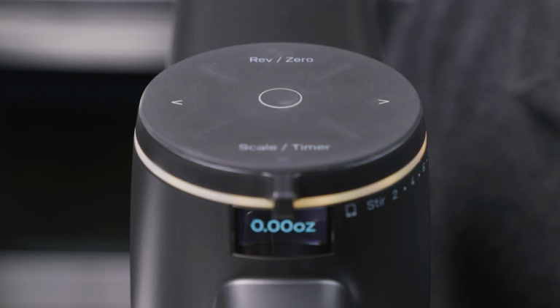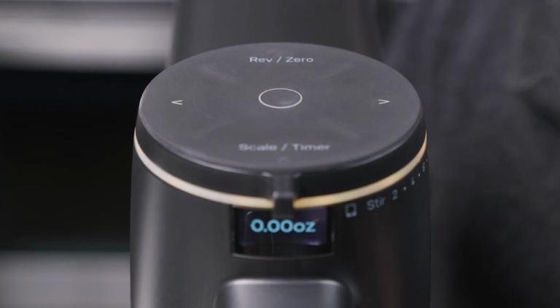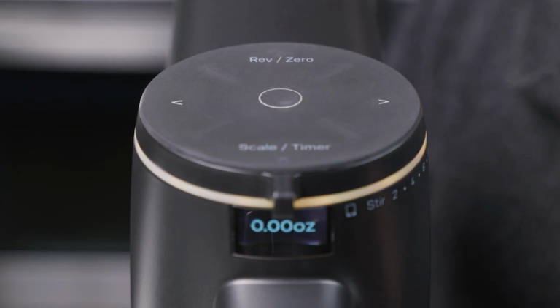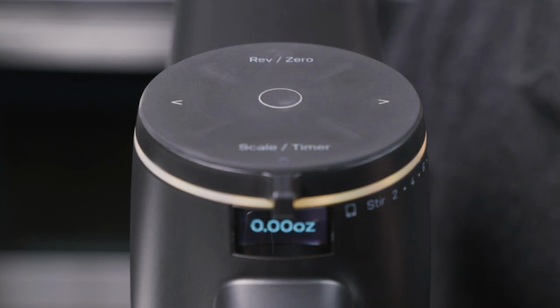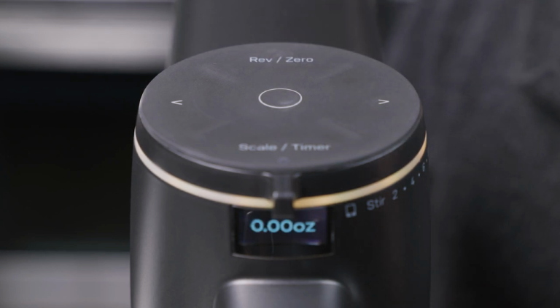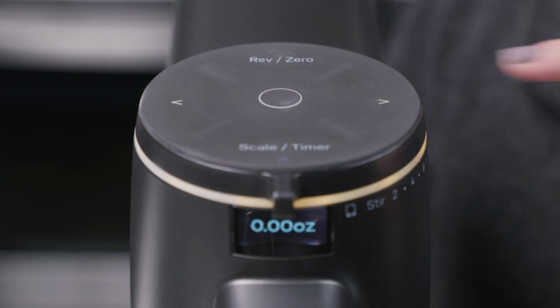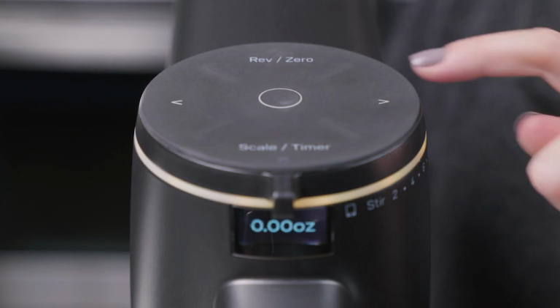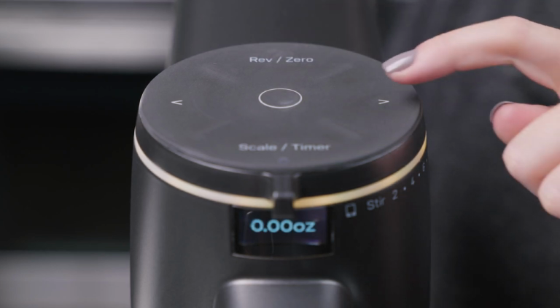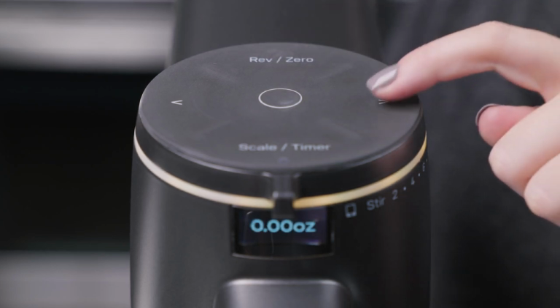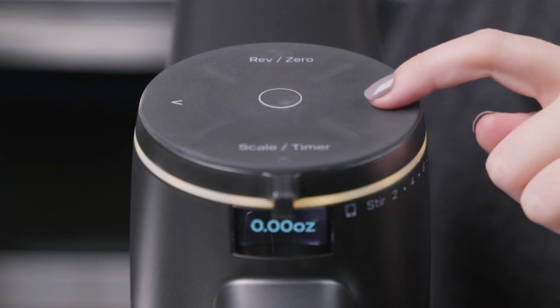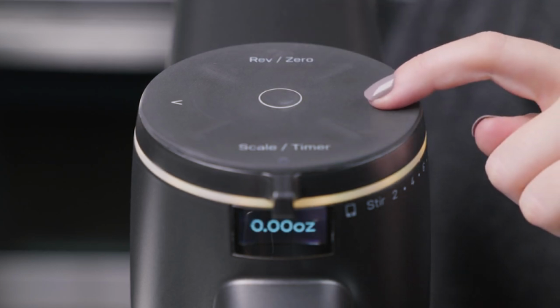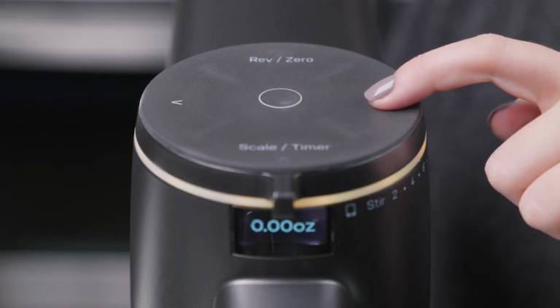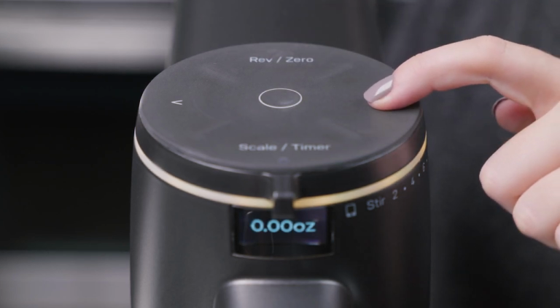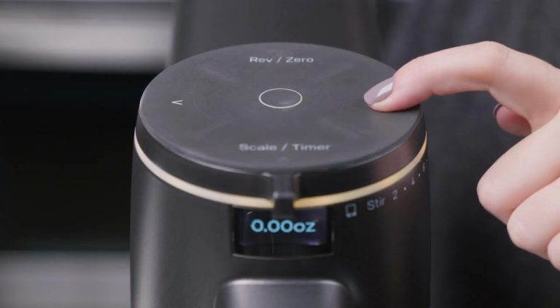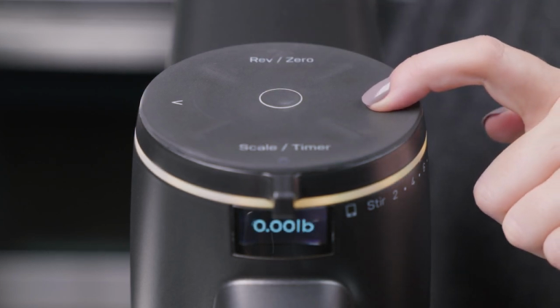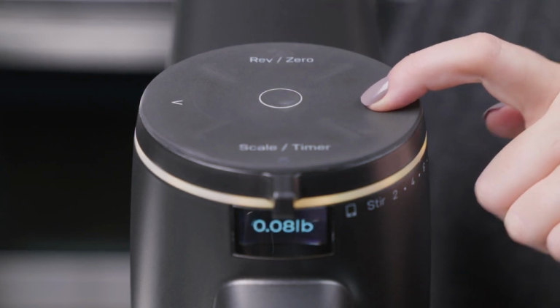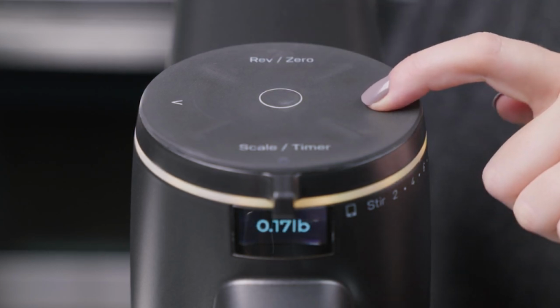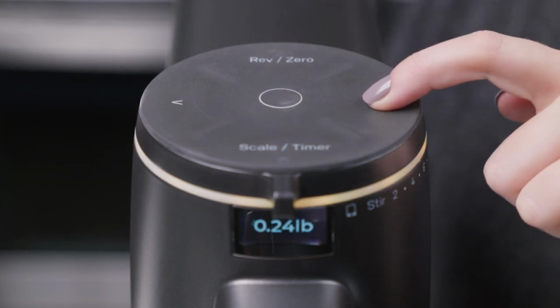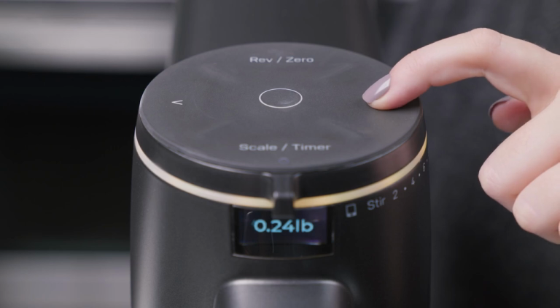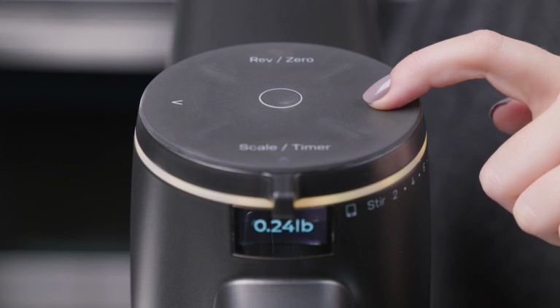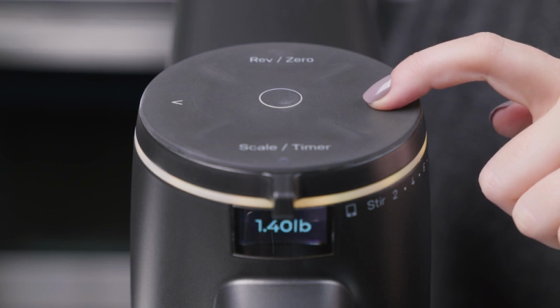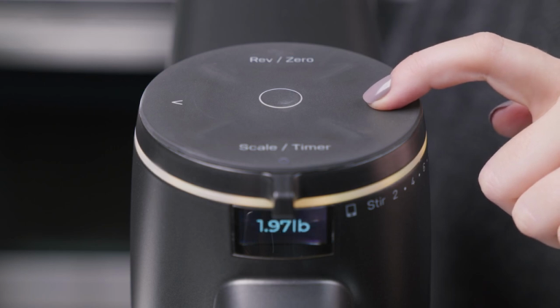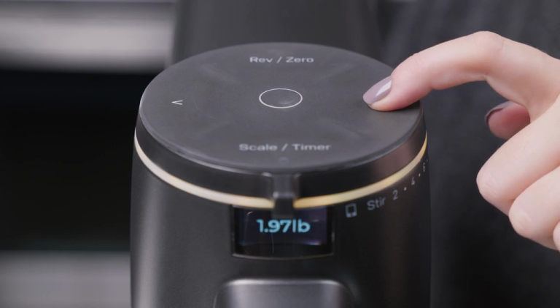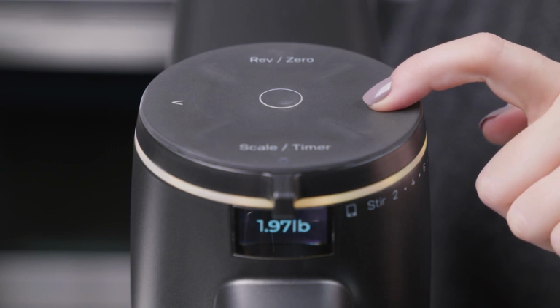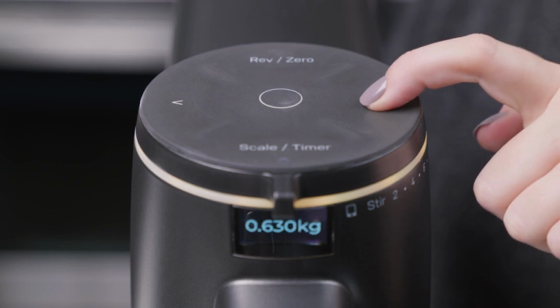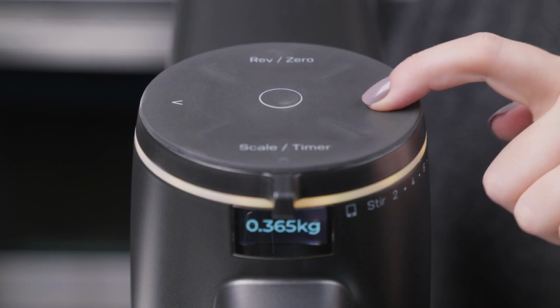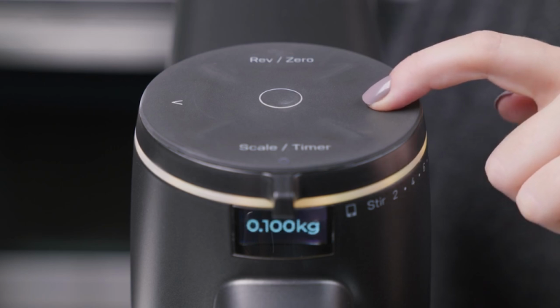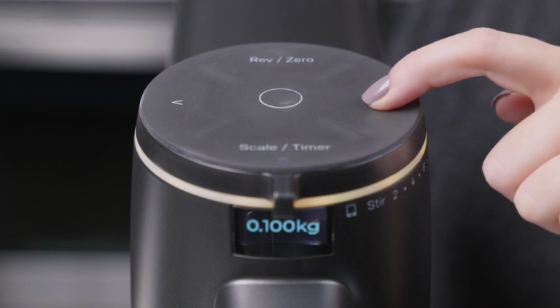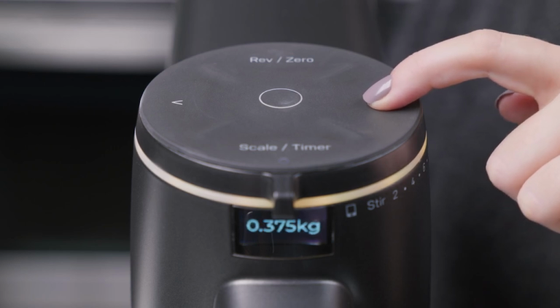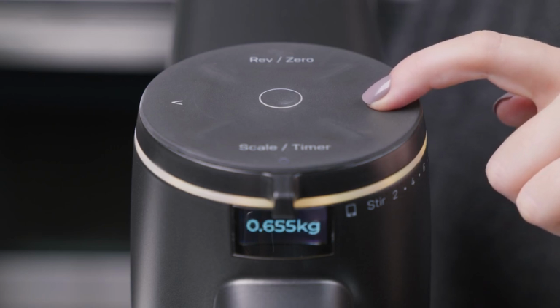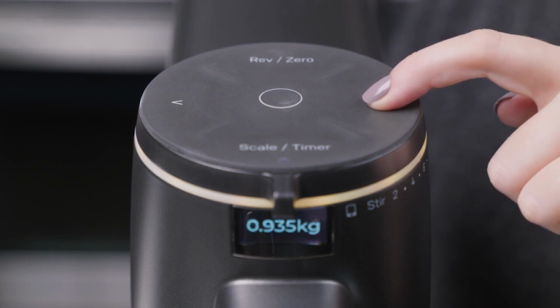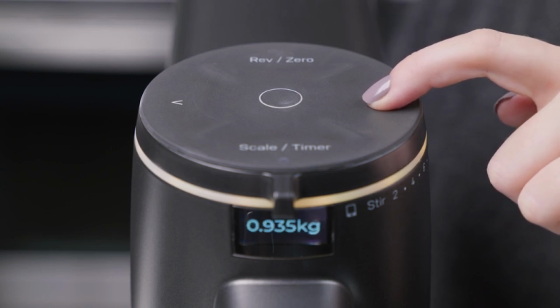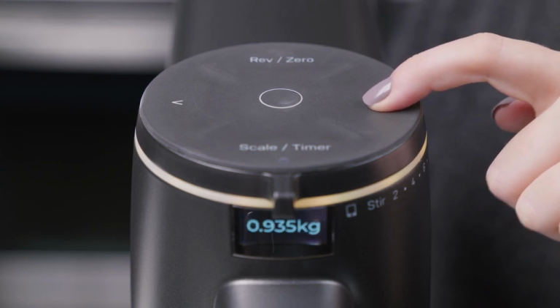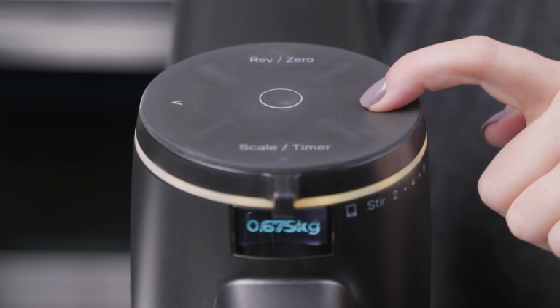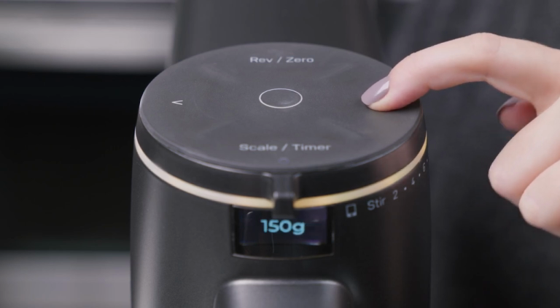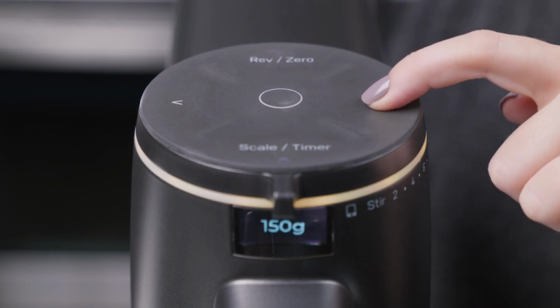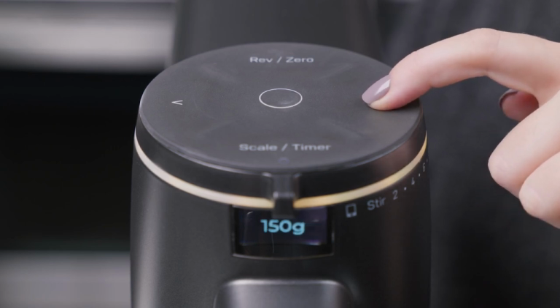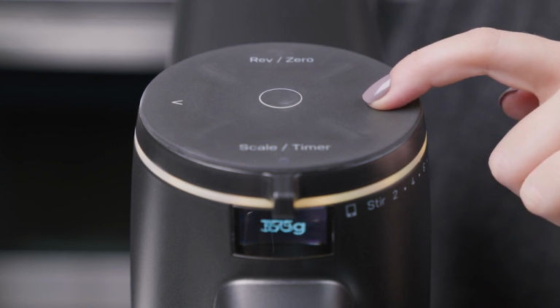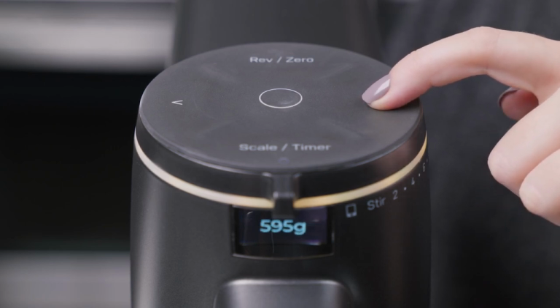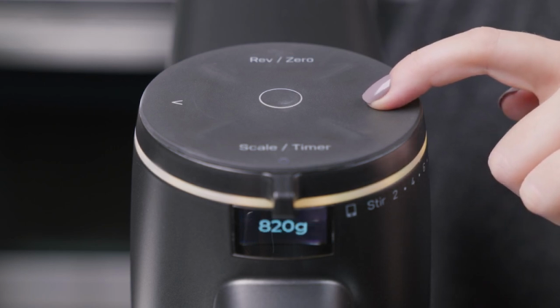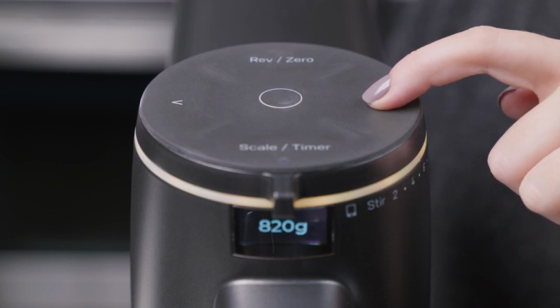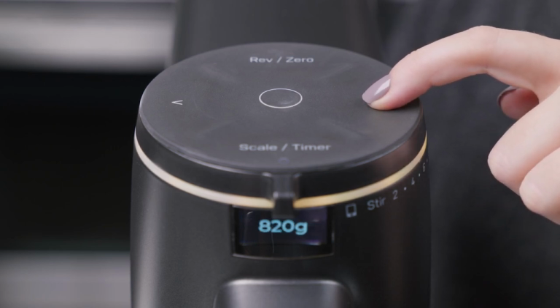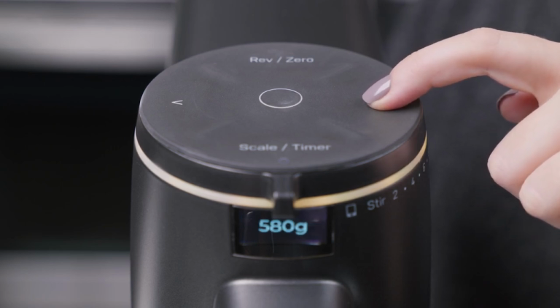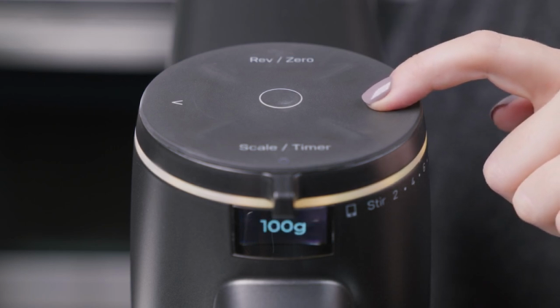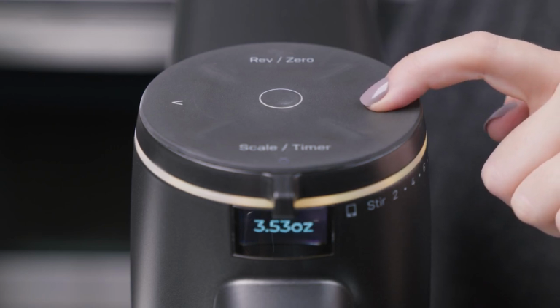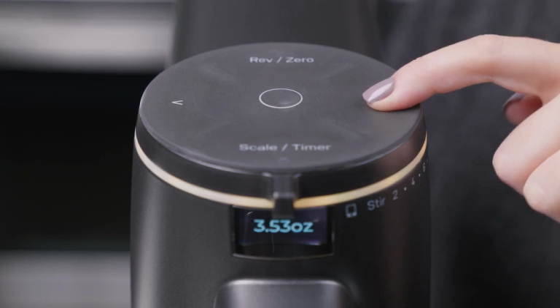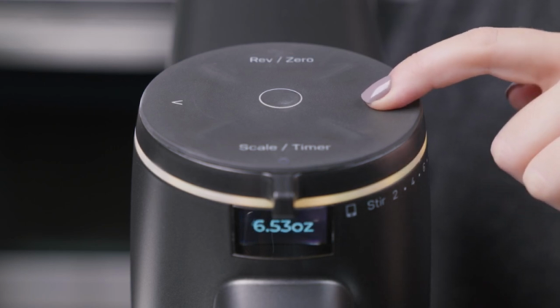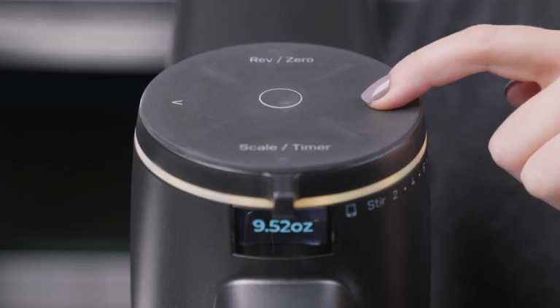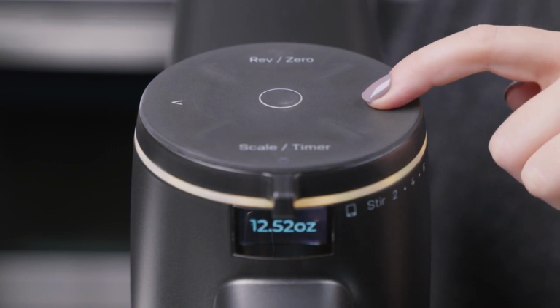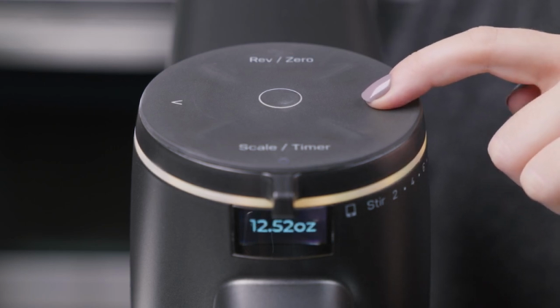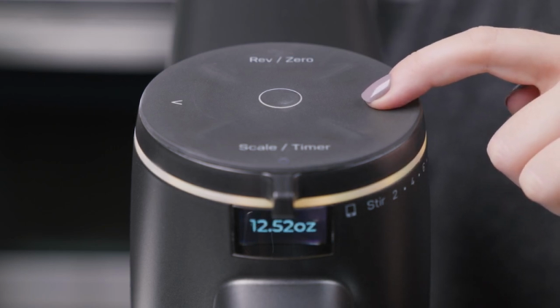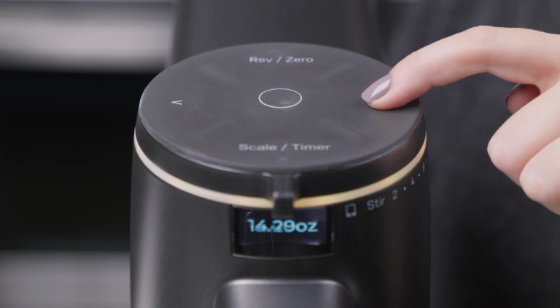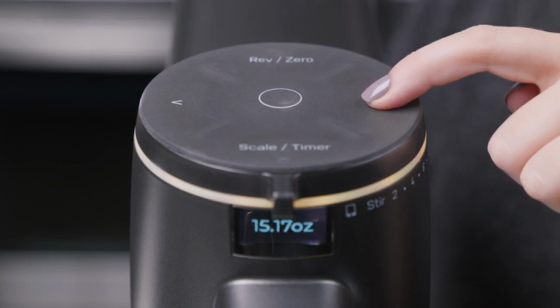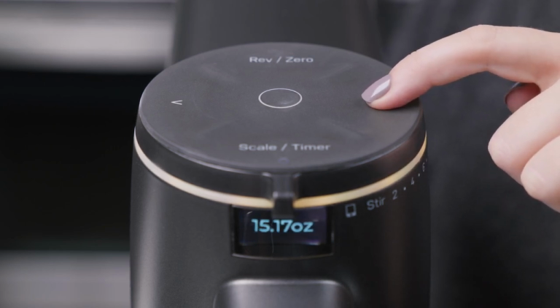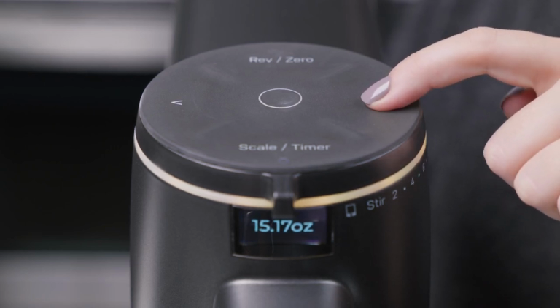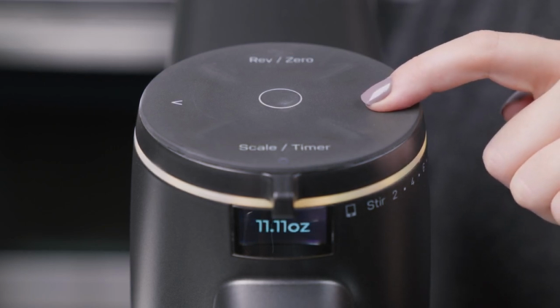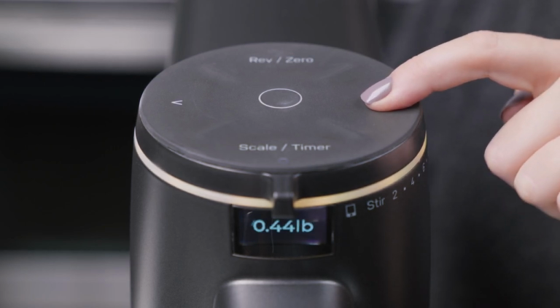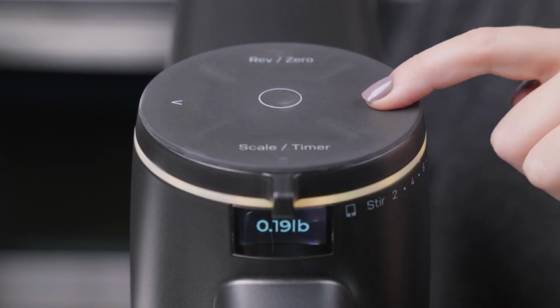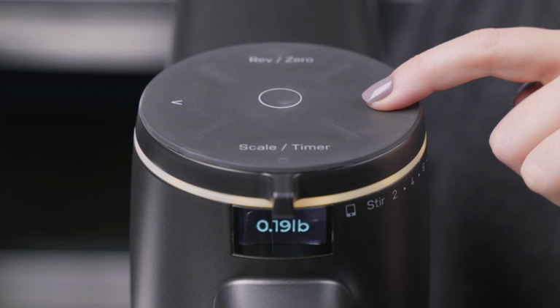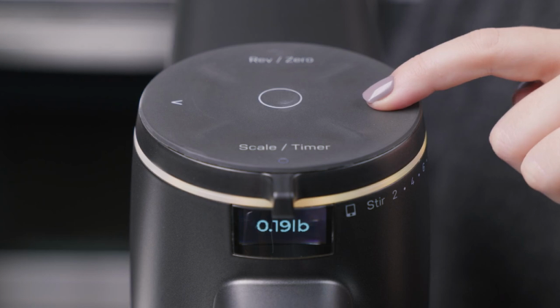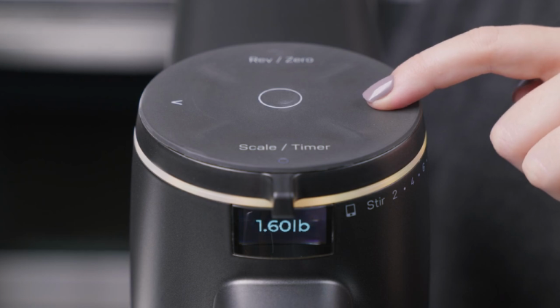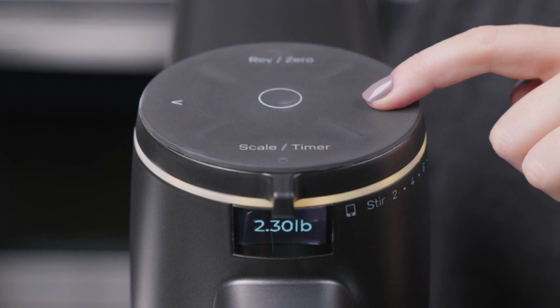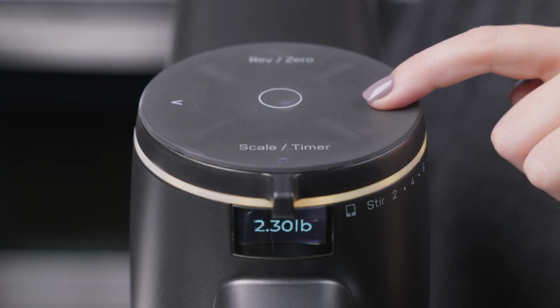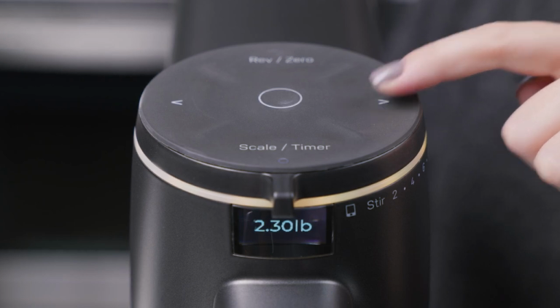Use the toggle arrow when using the scale to change the scale's units. Choose from pounds, kilograms, grams, and ounces.